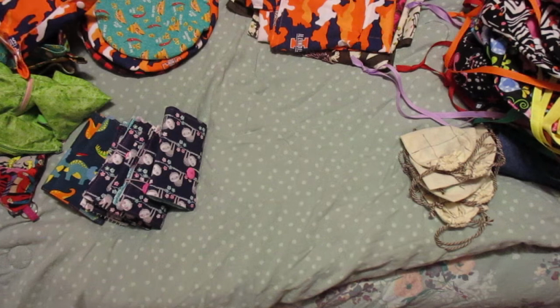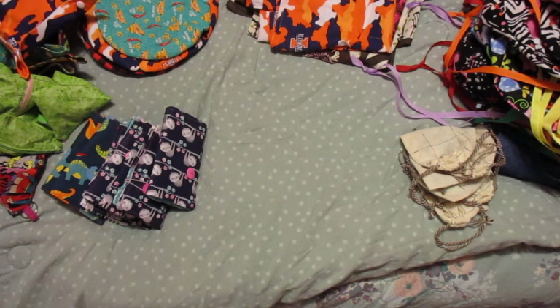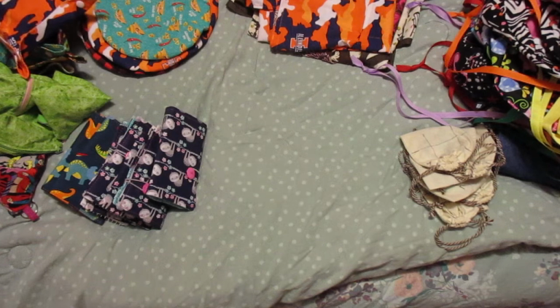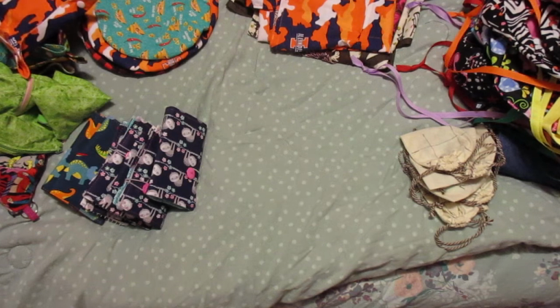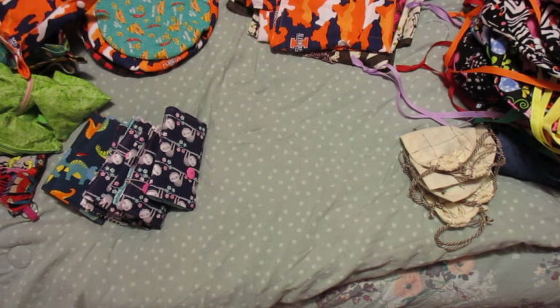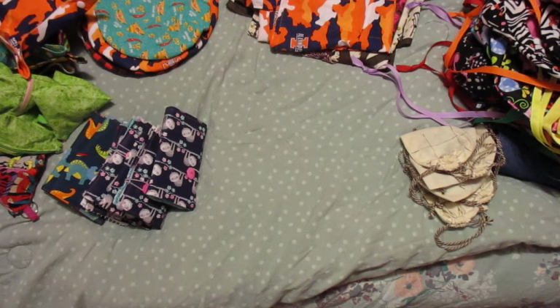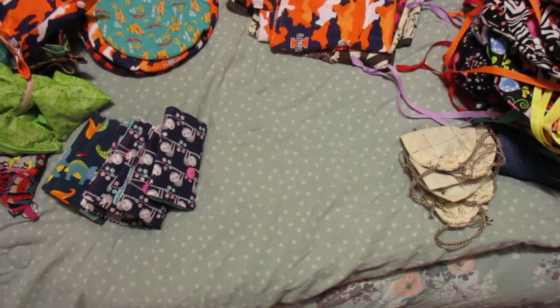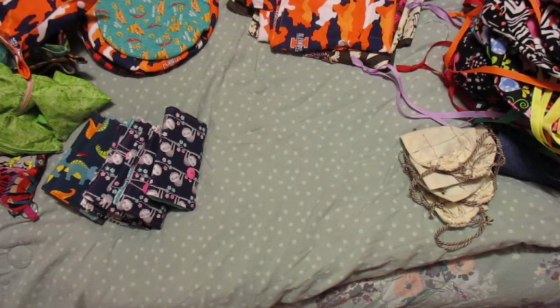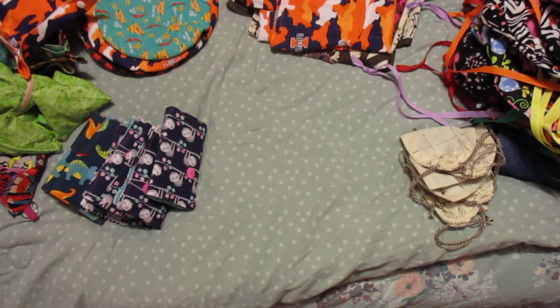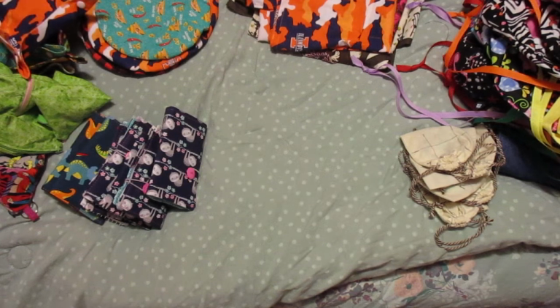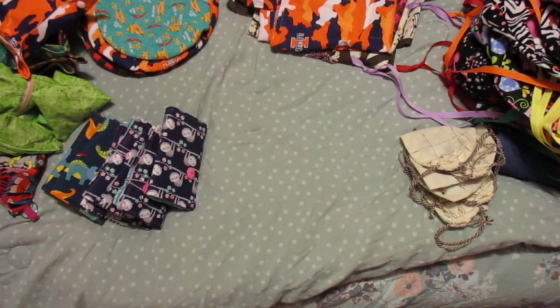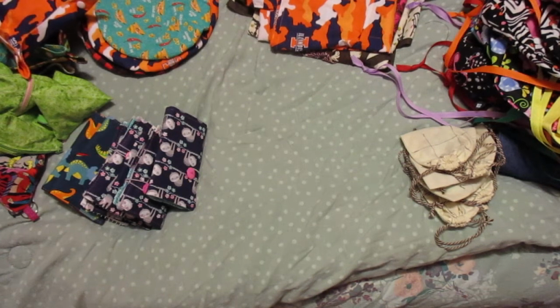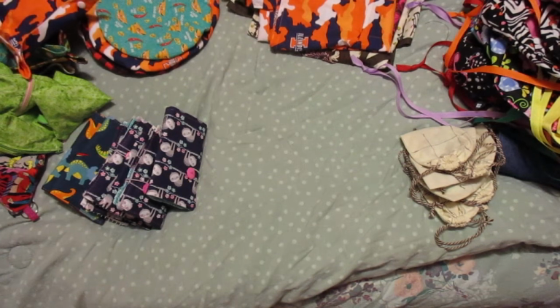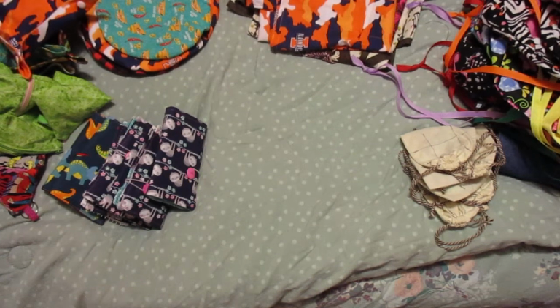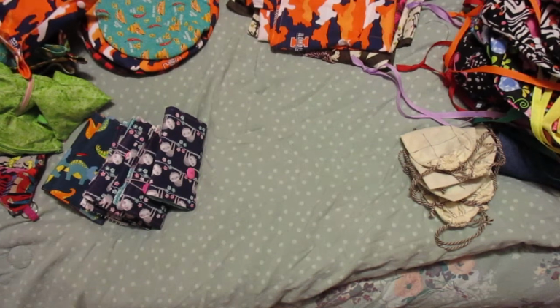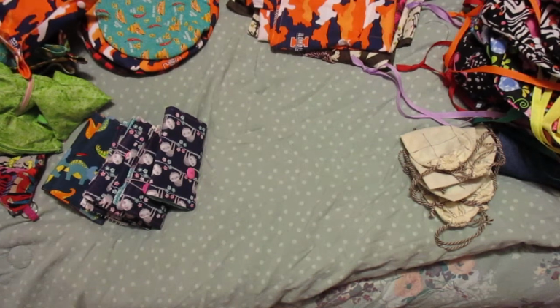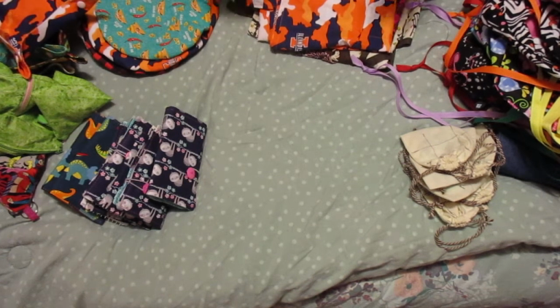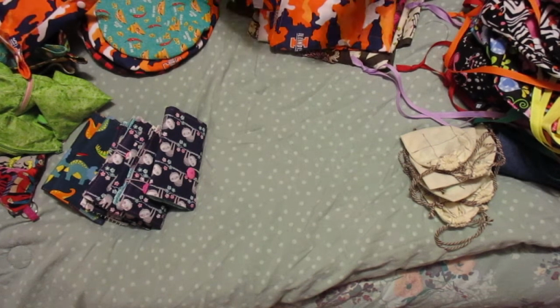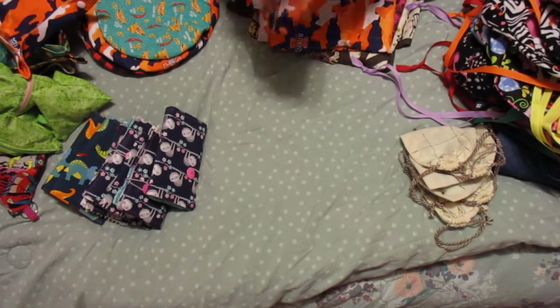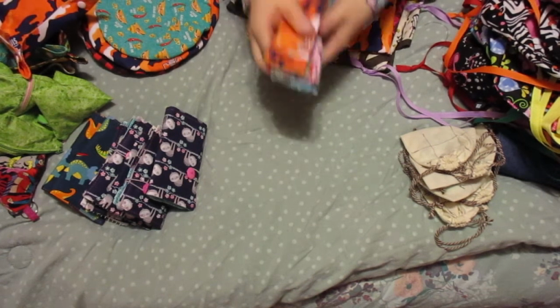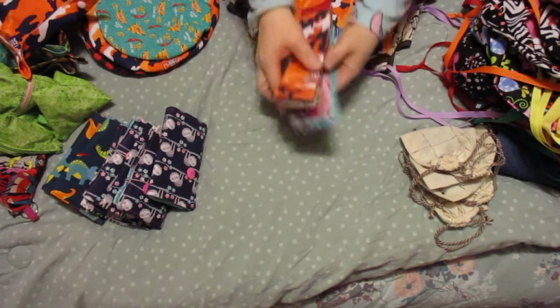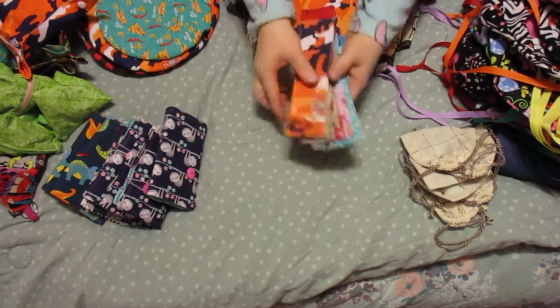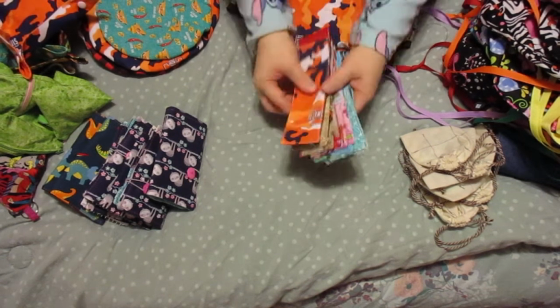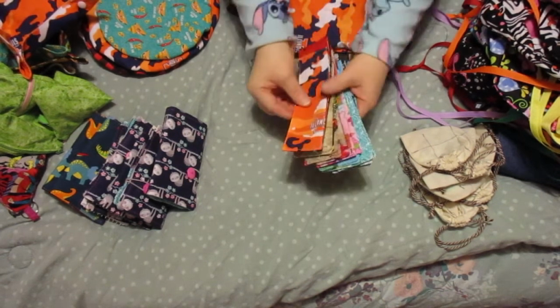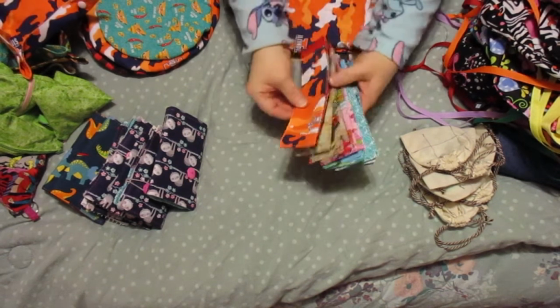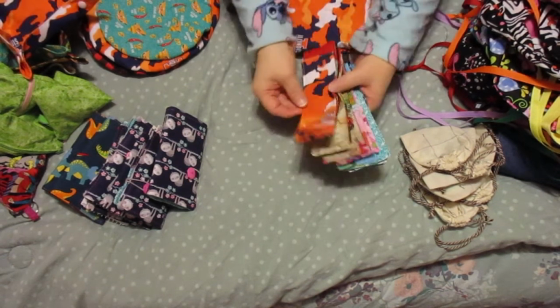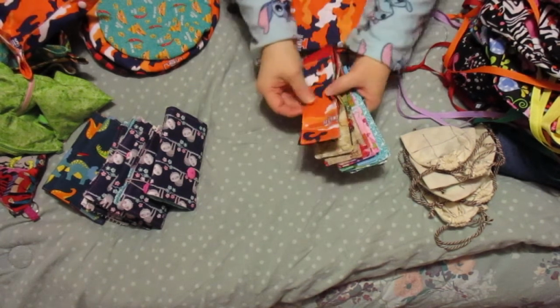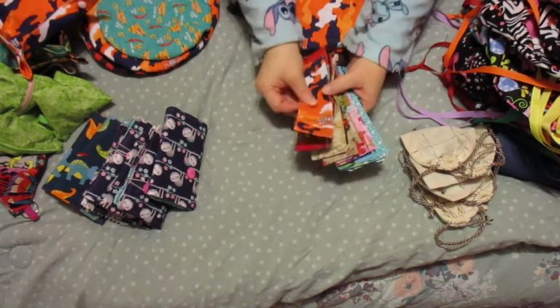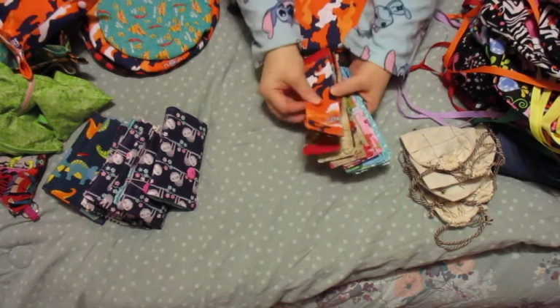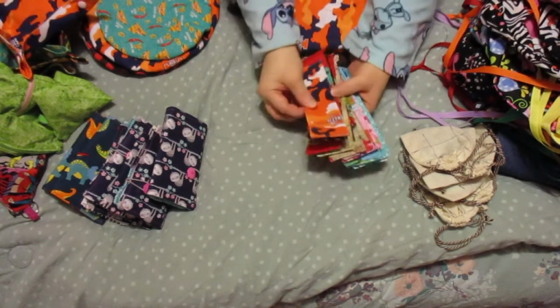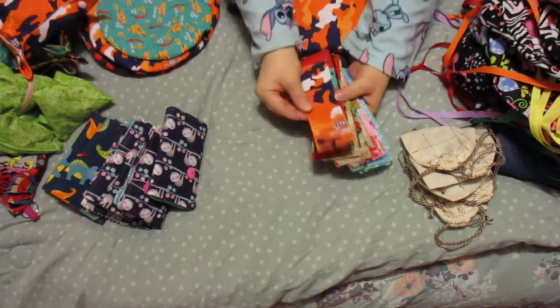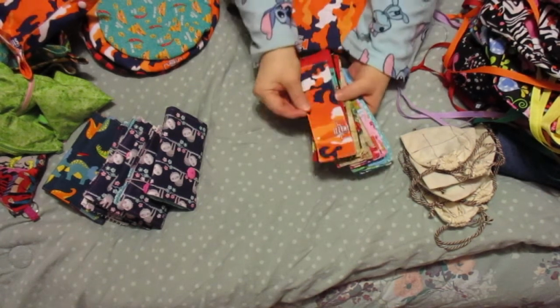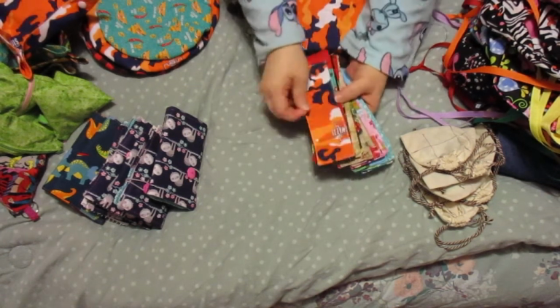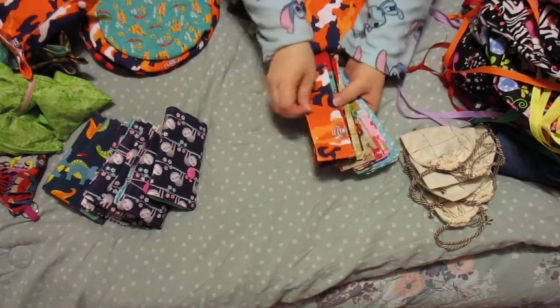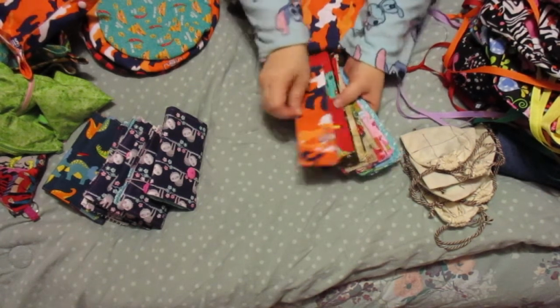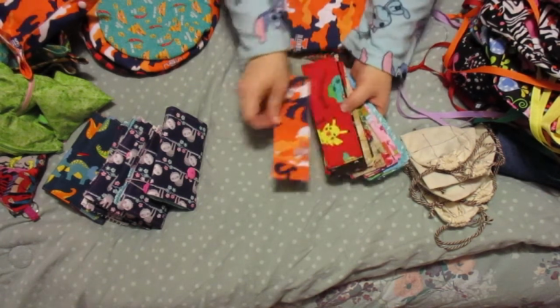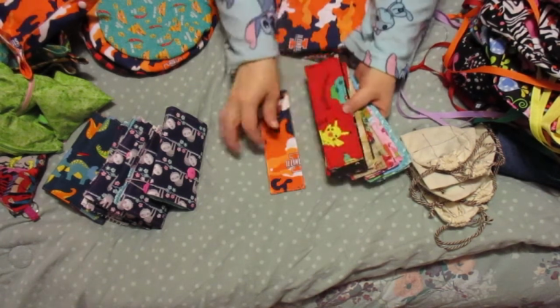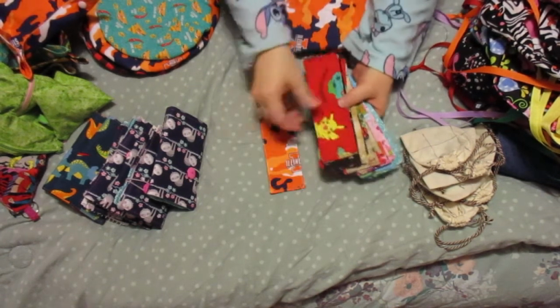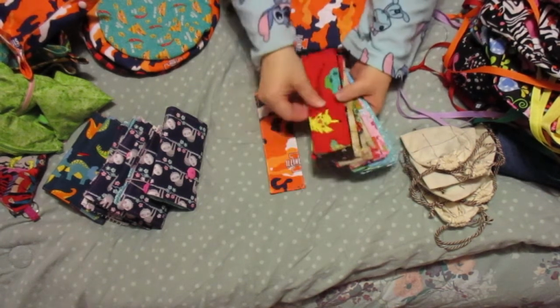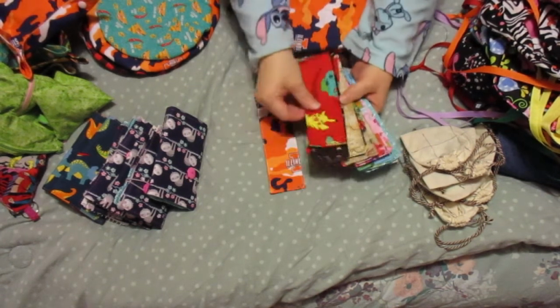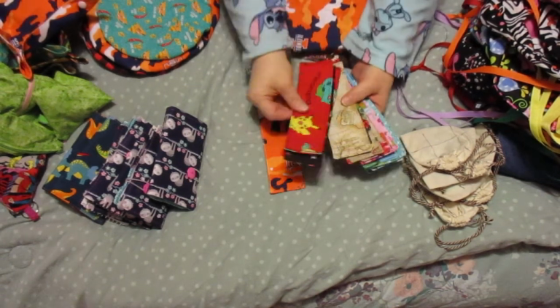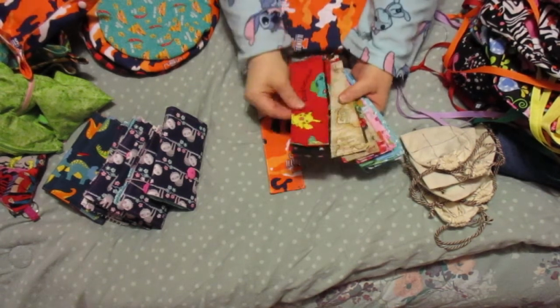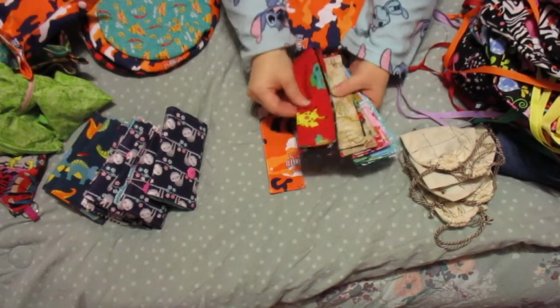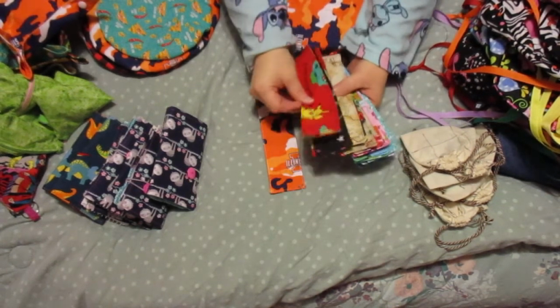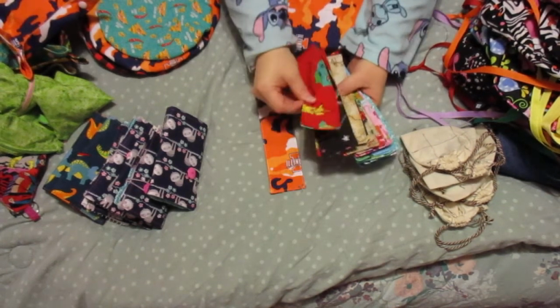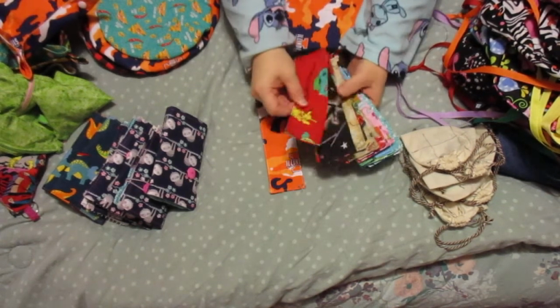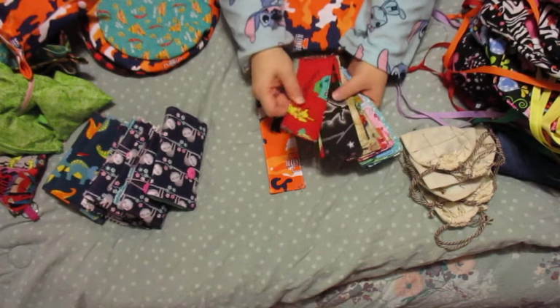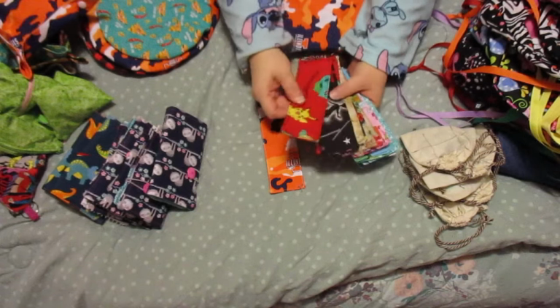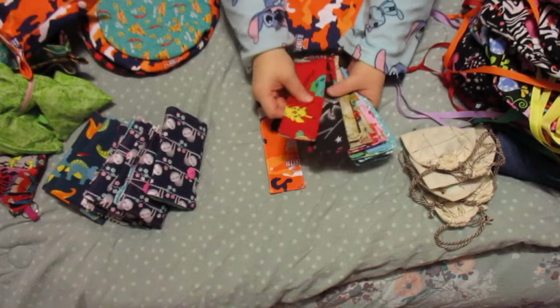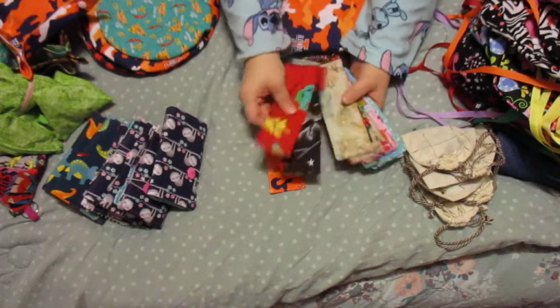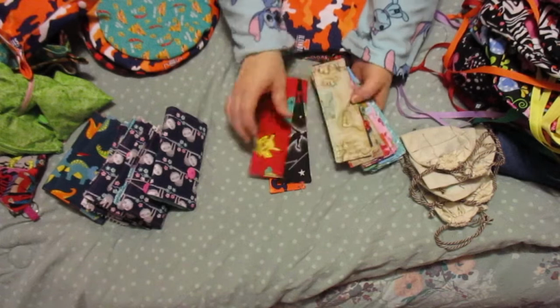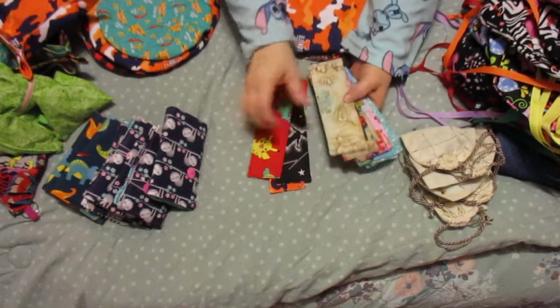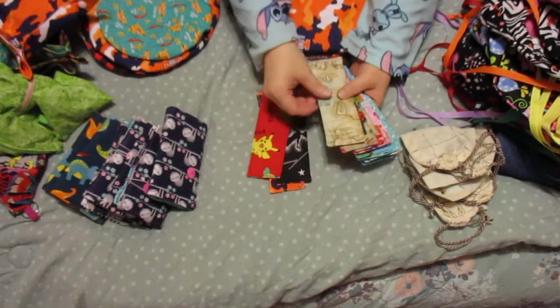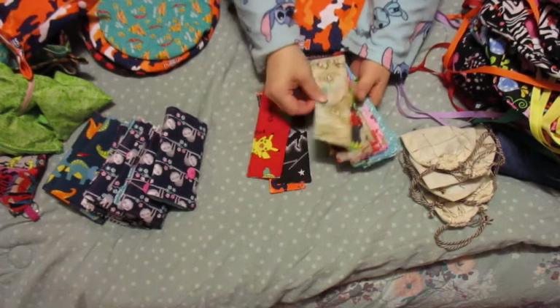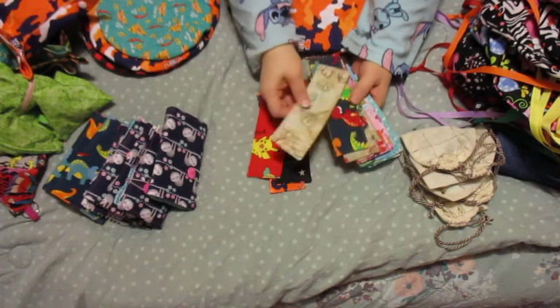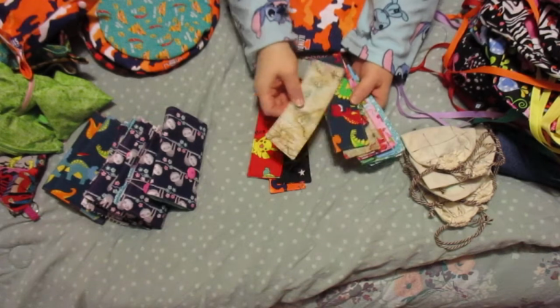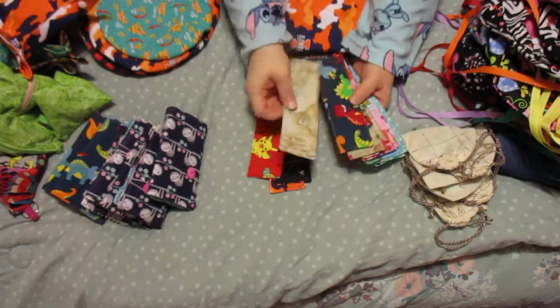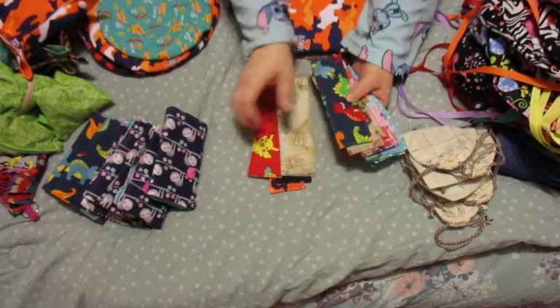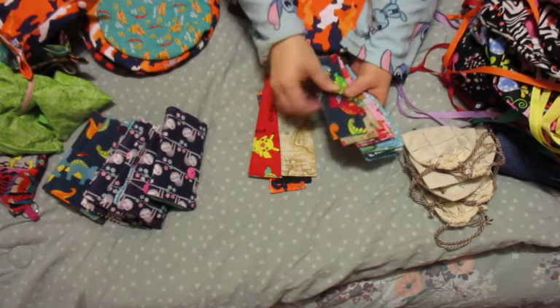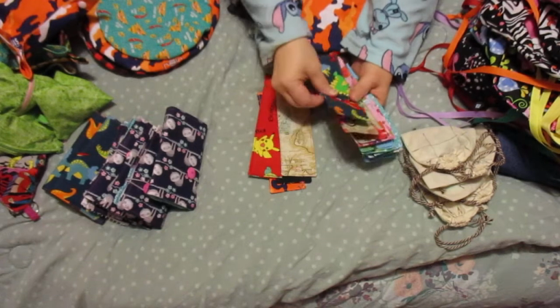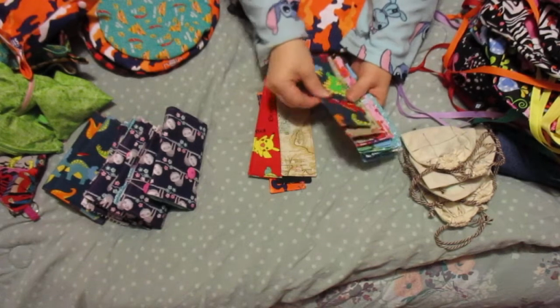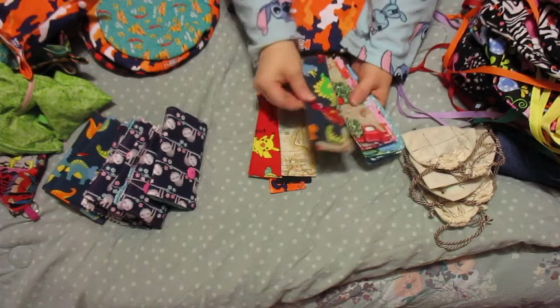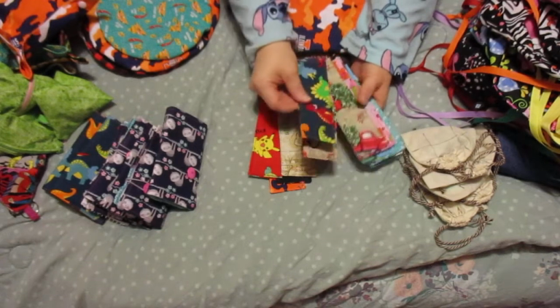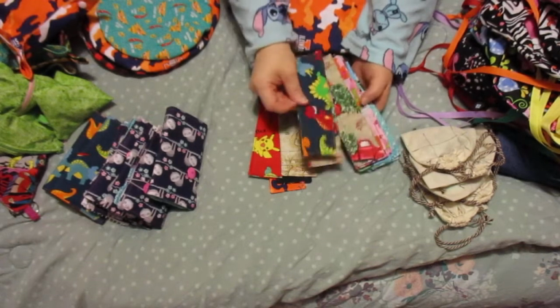I also made them all a bookmark. I had some scraps so I made everybody bookmarks.